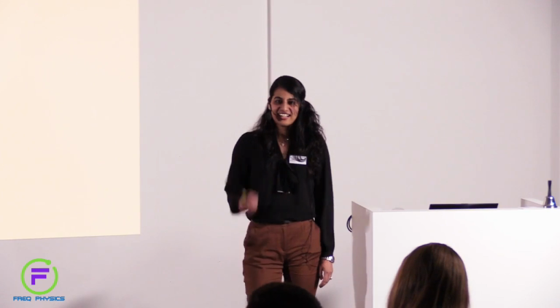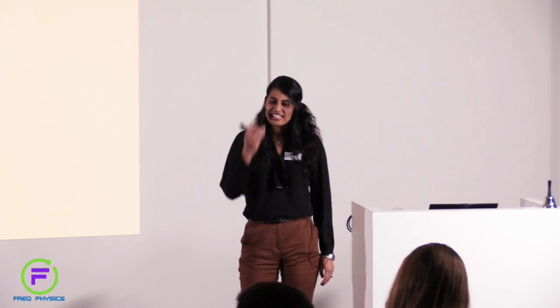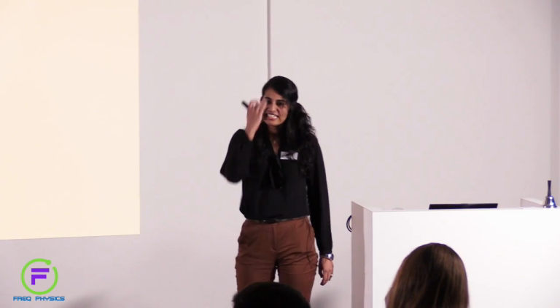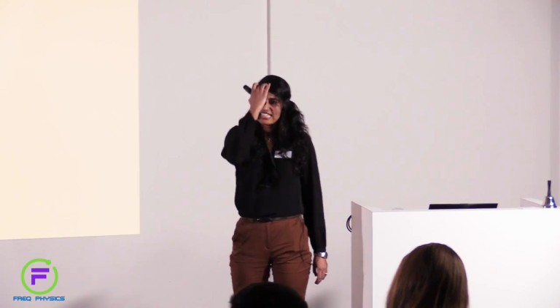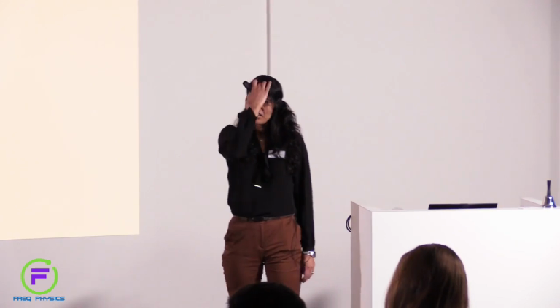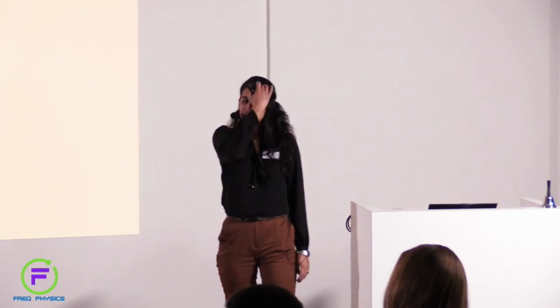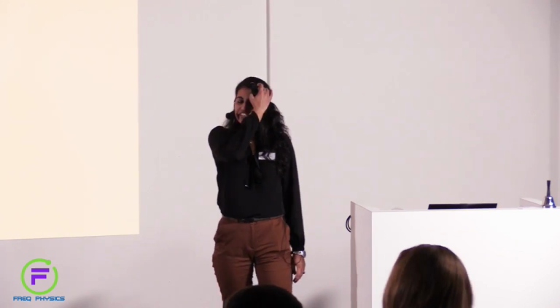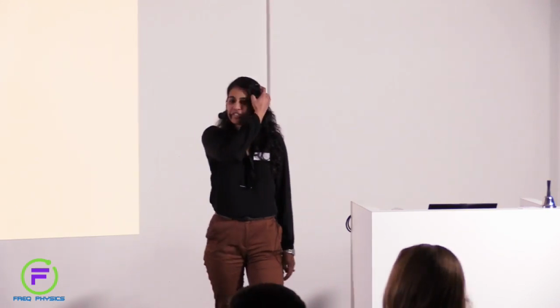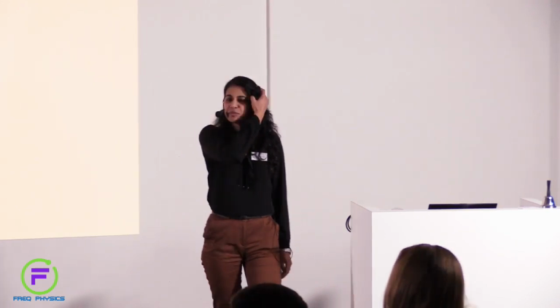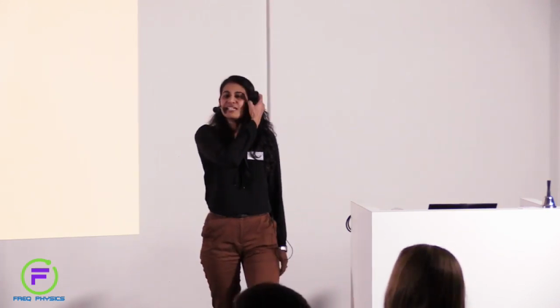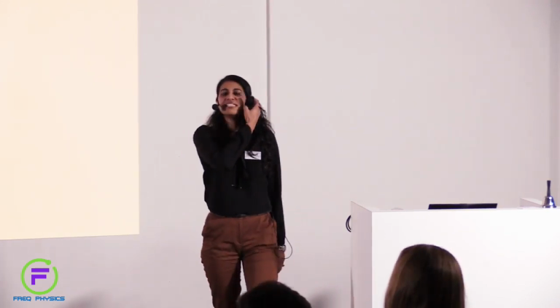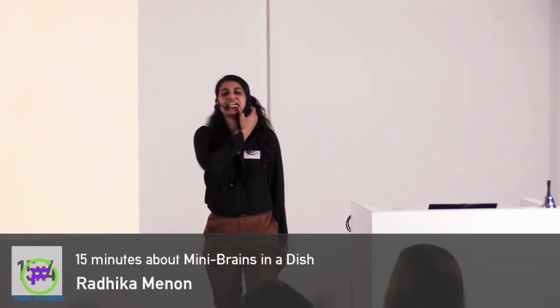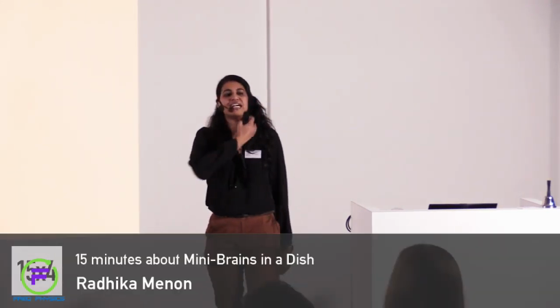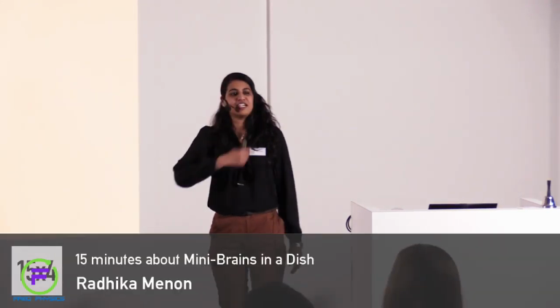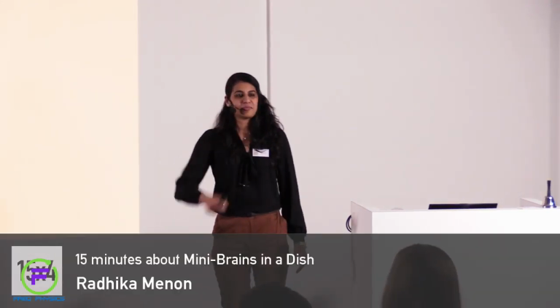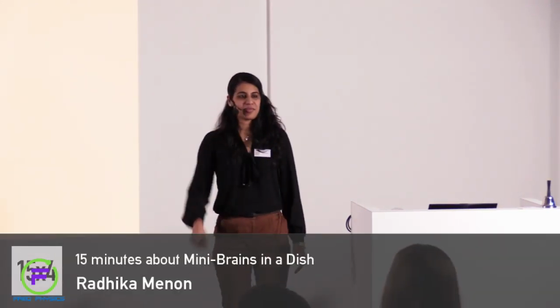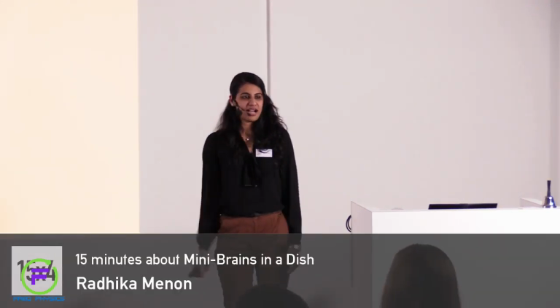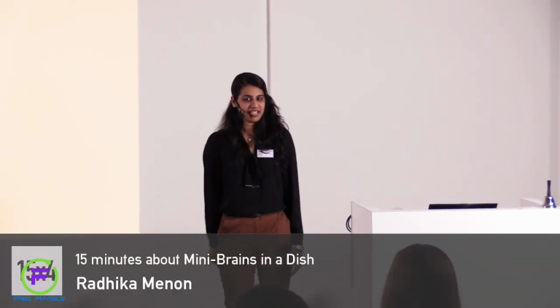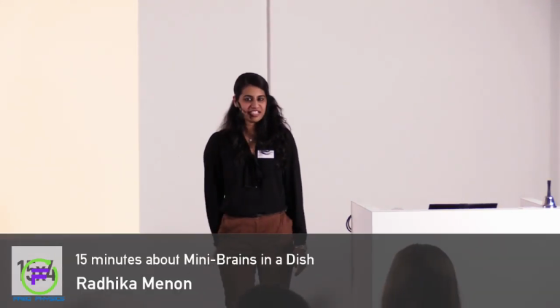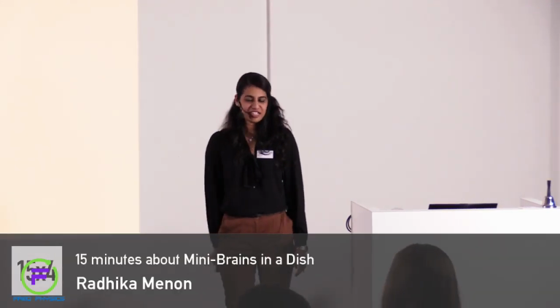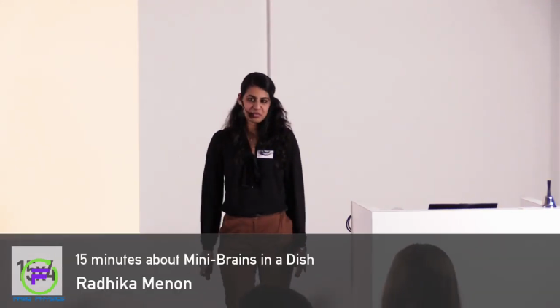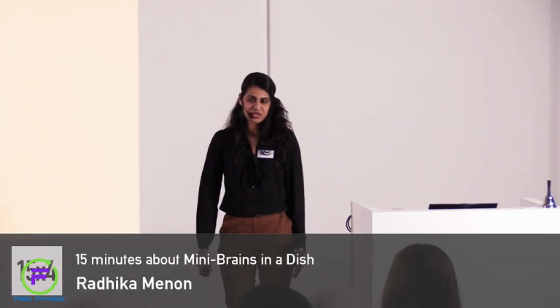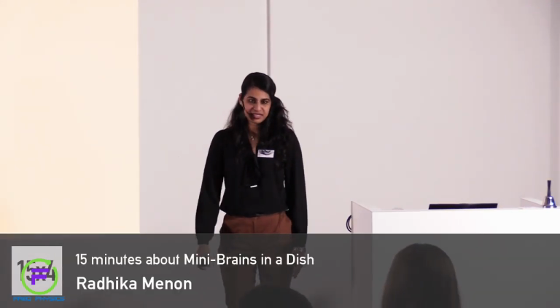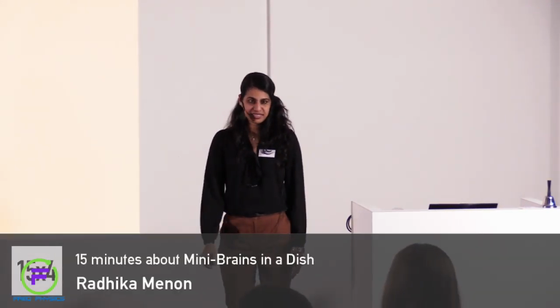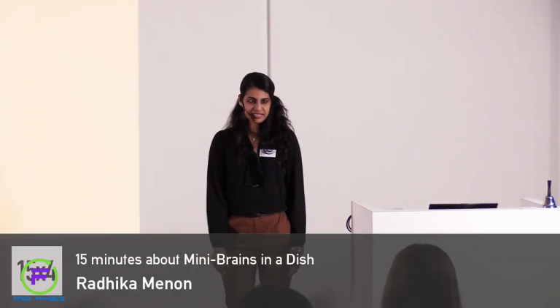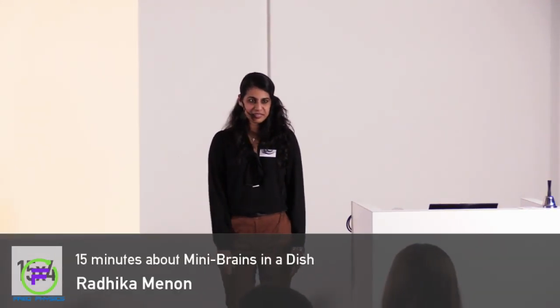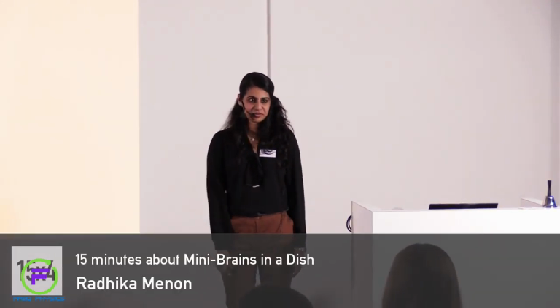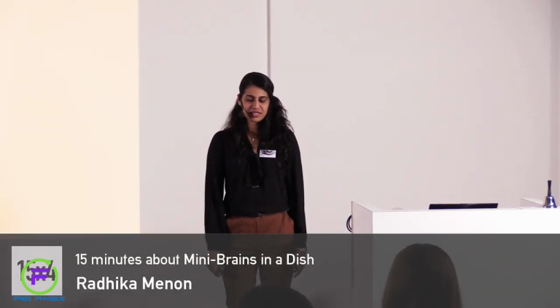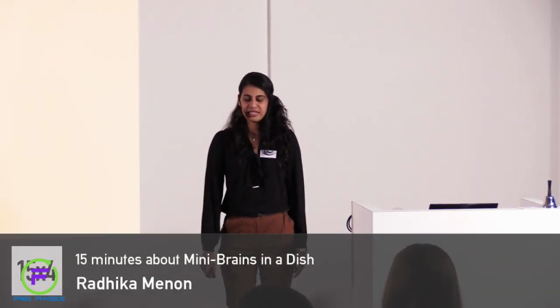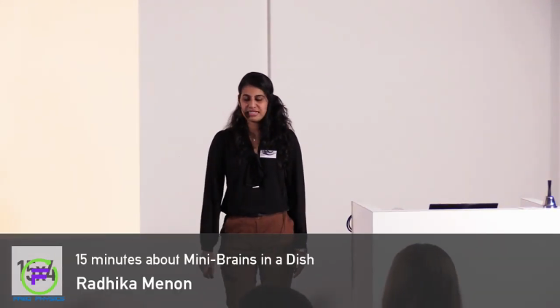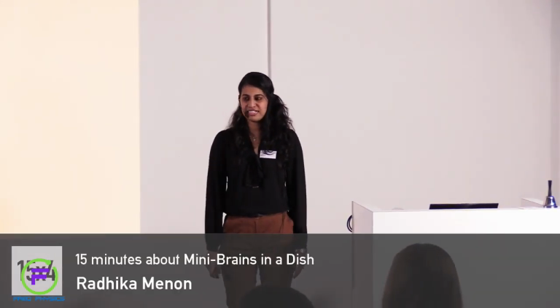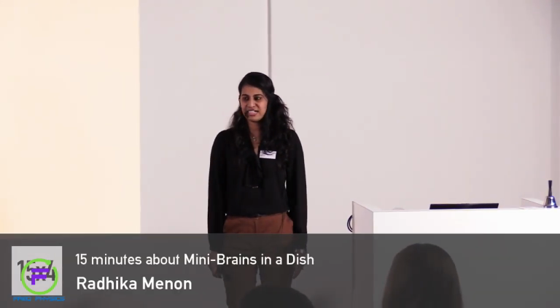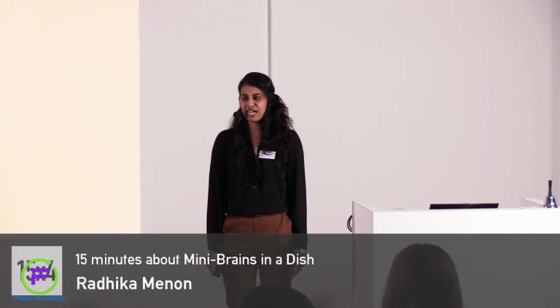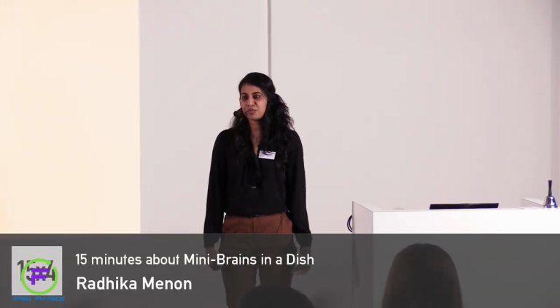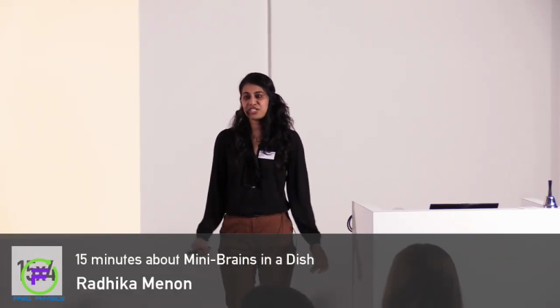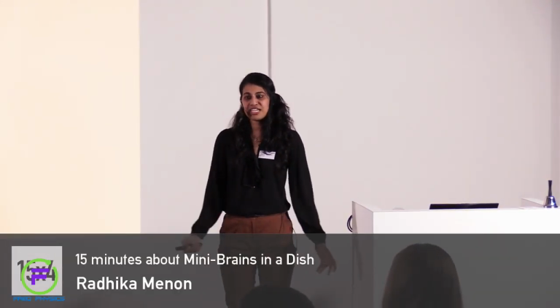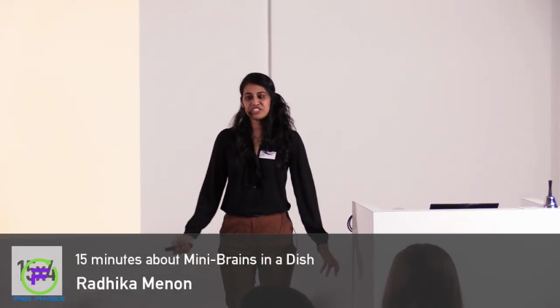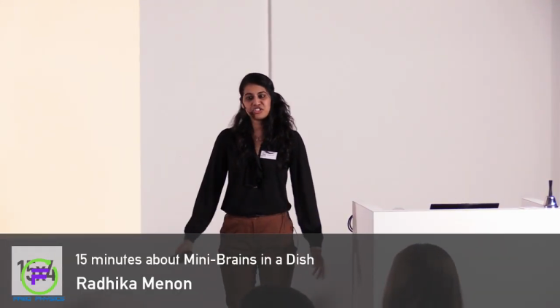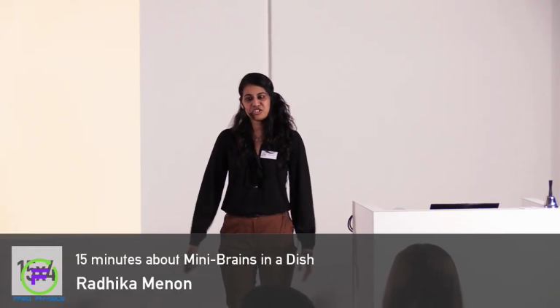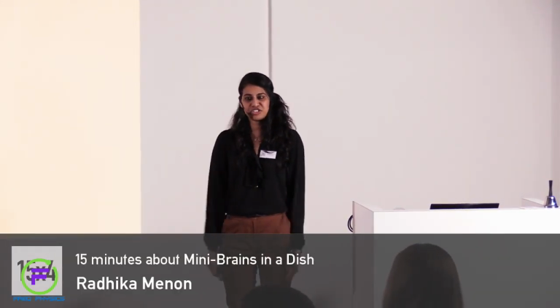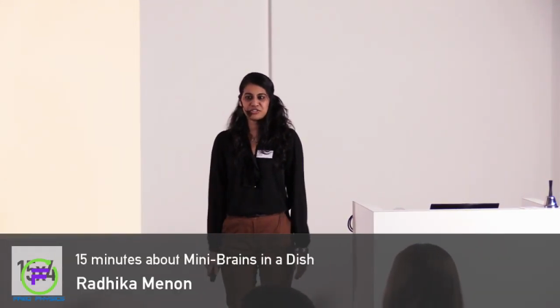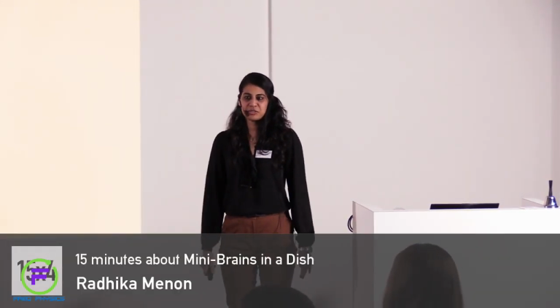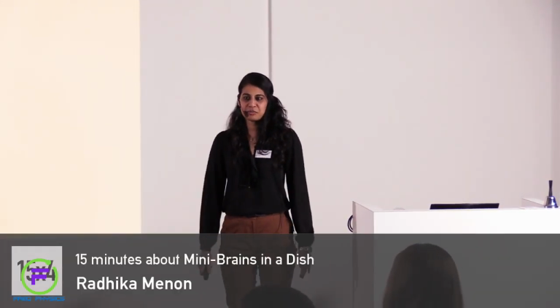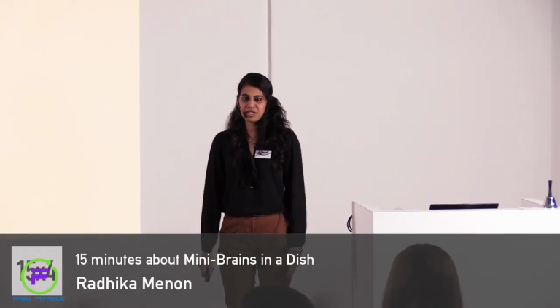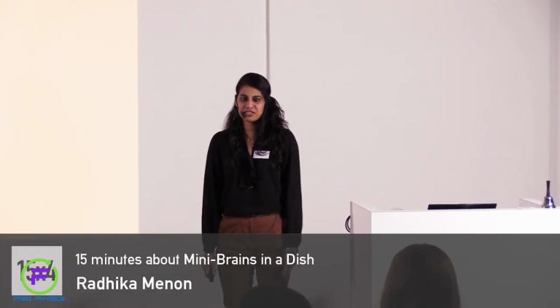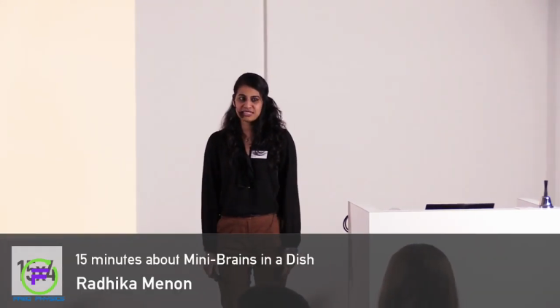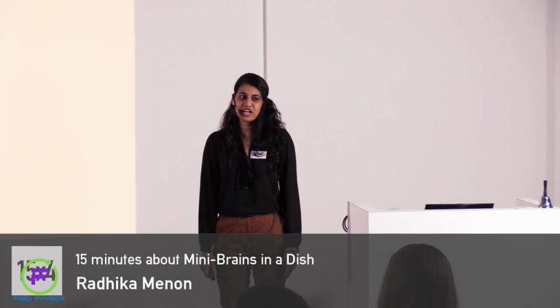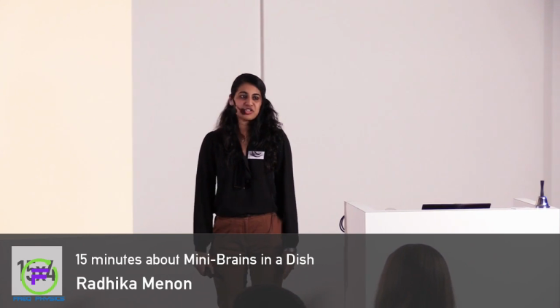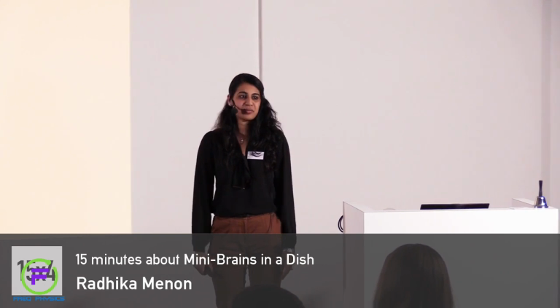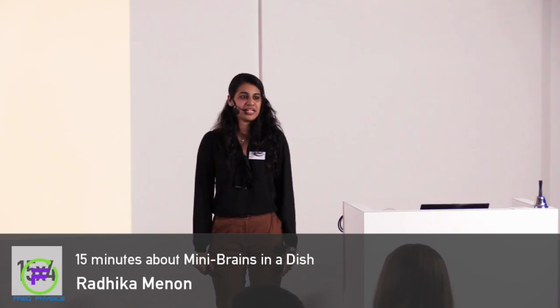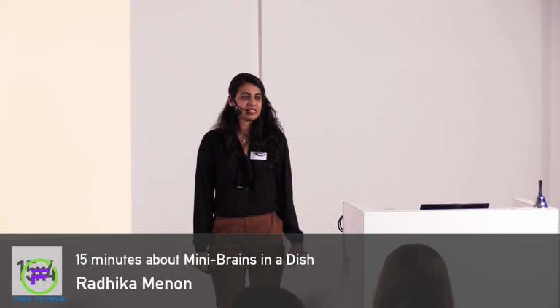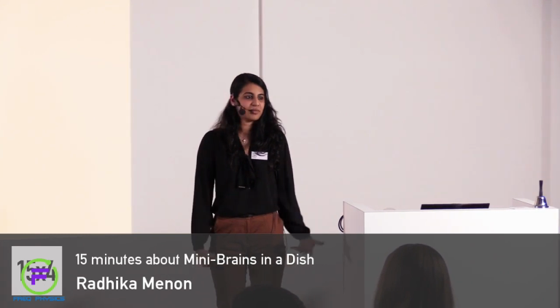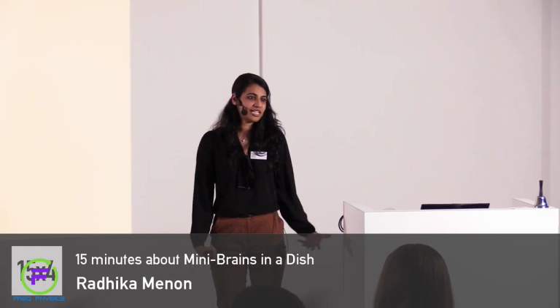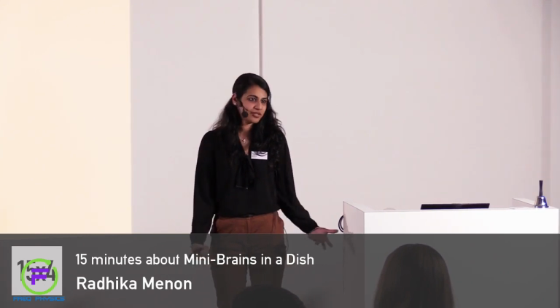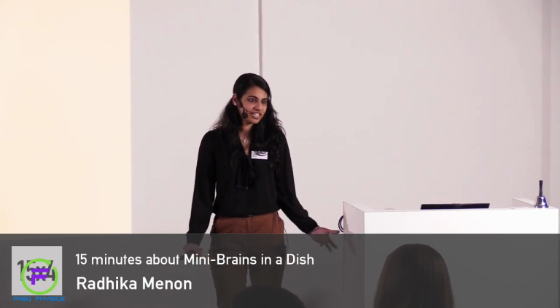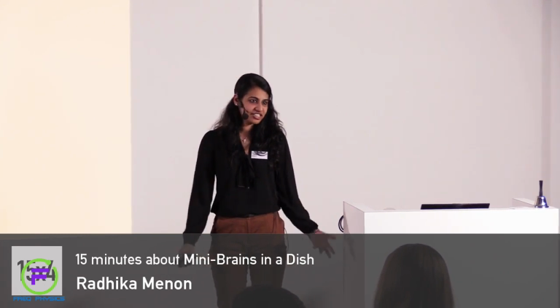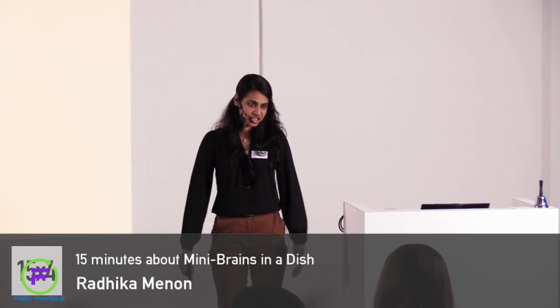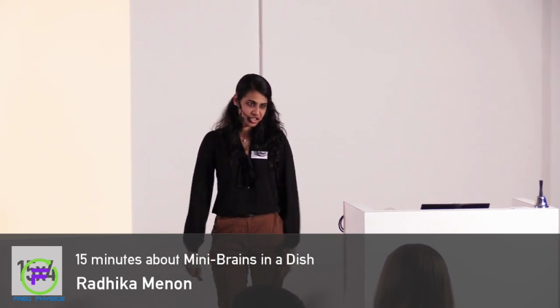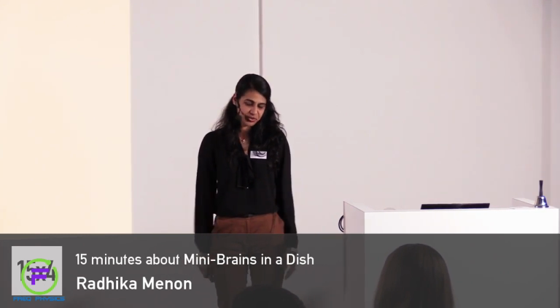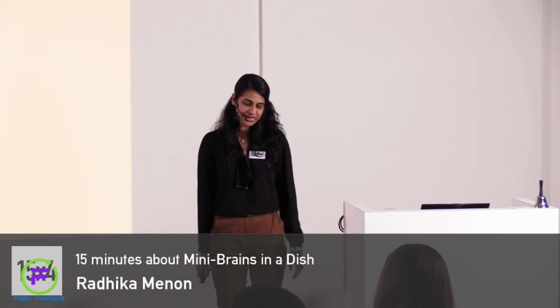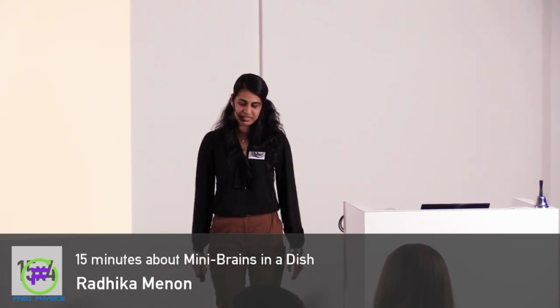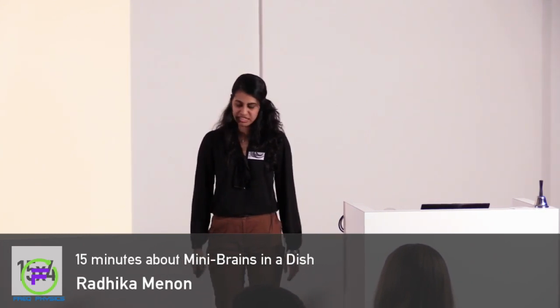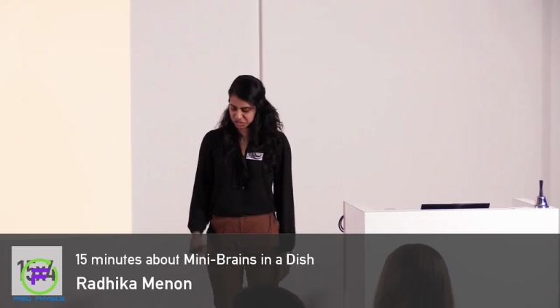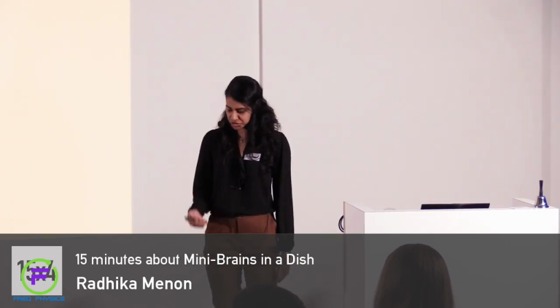Thank you everyone. Hi, I'm Radhika. I would like to talk to you about how to make a mini brain tissue in a dish.